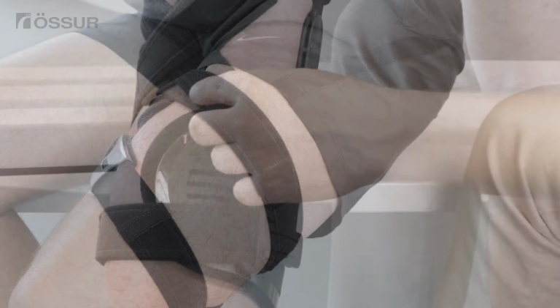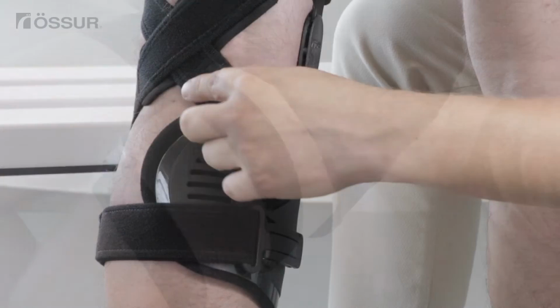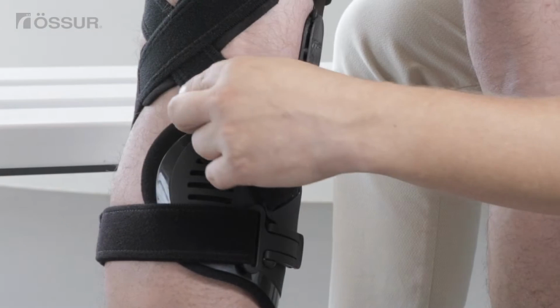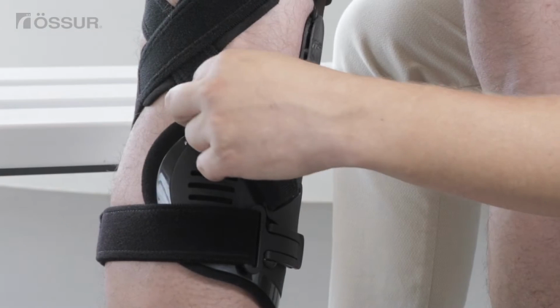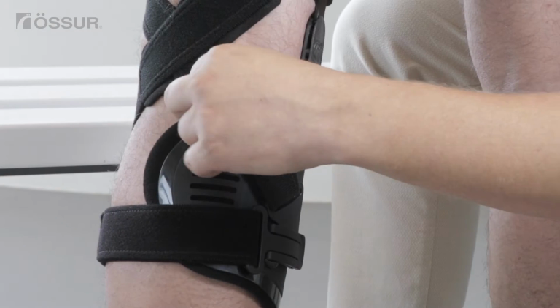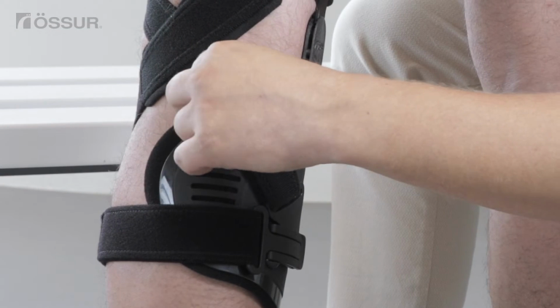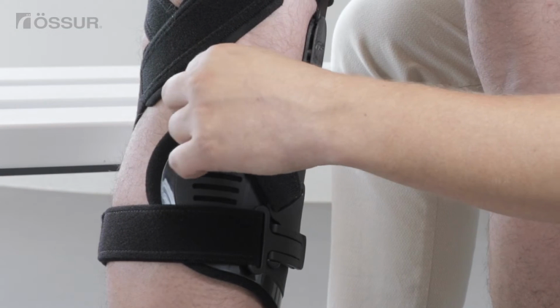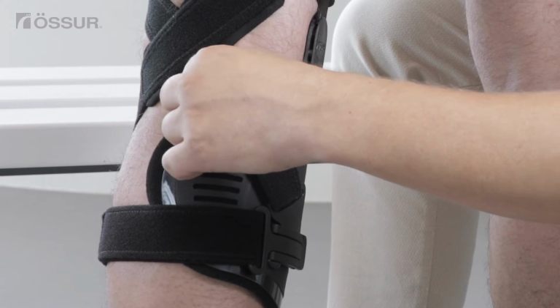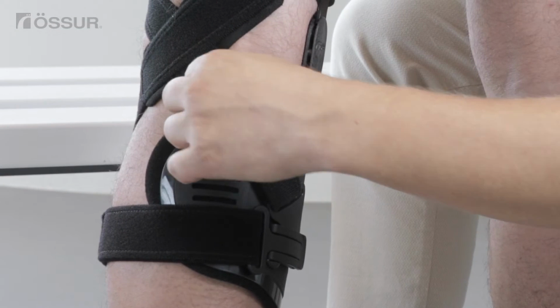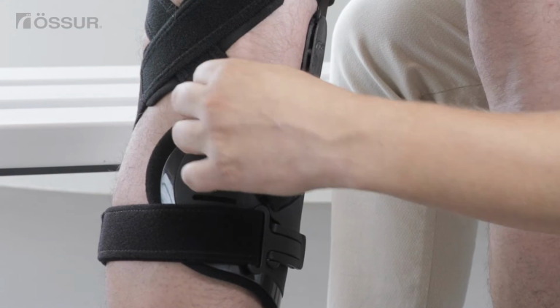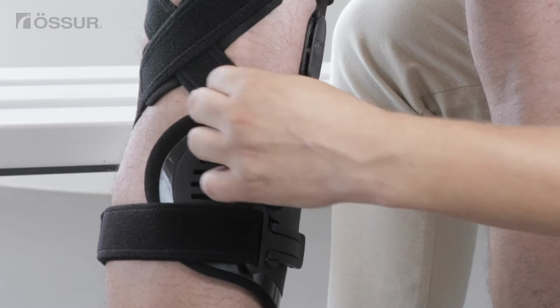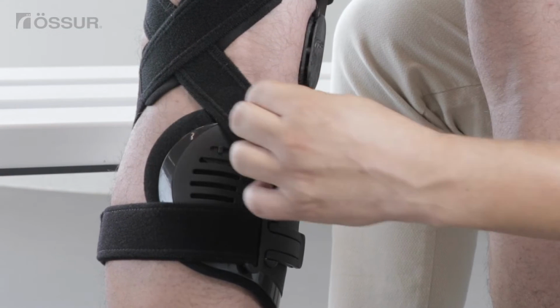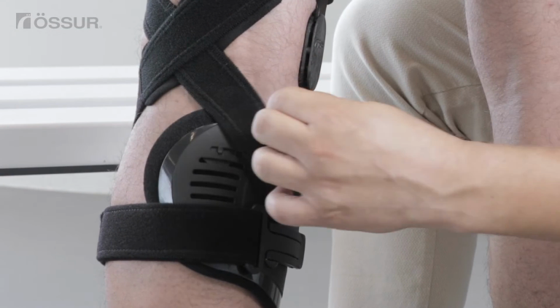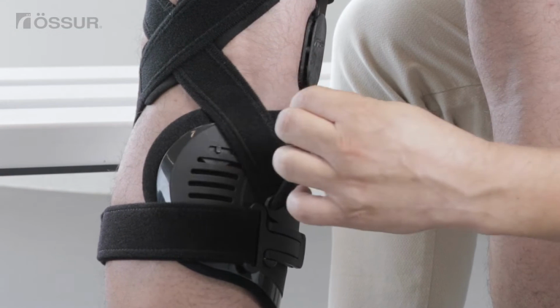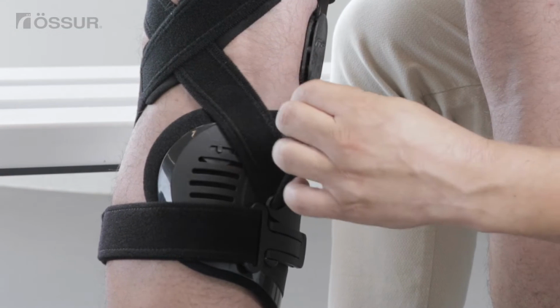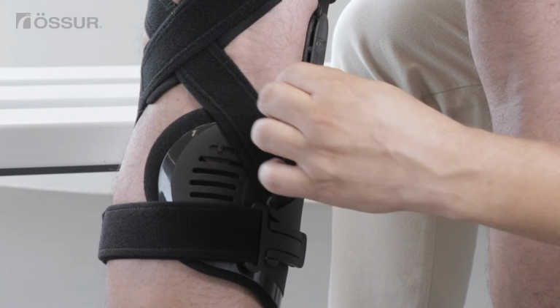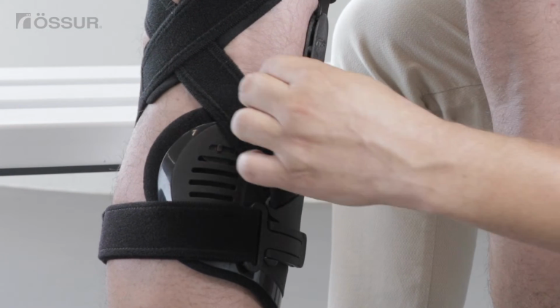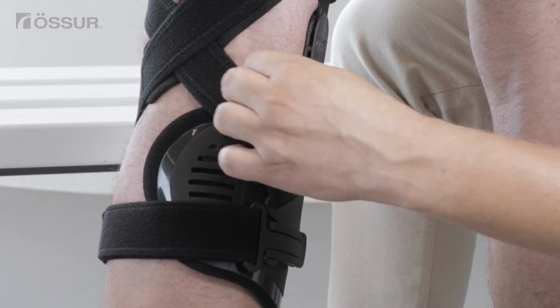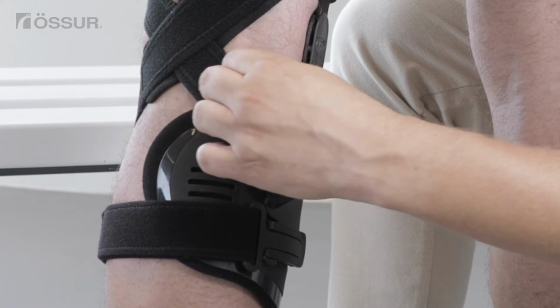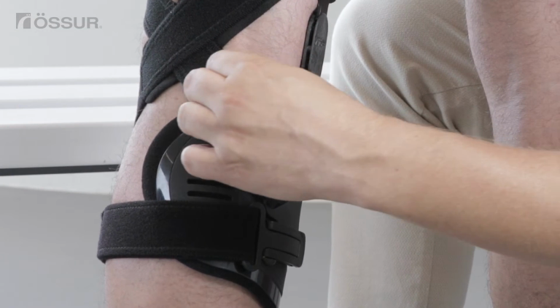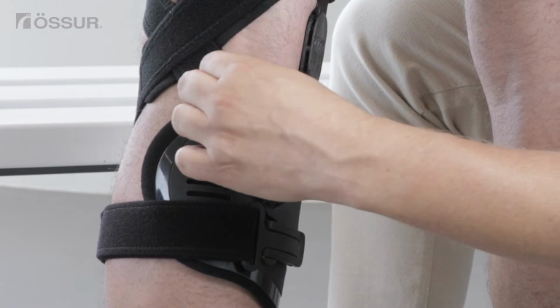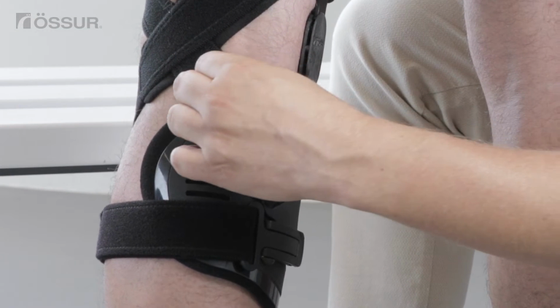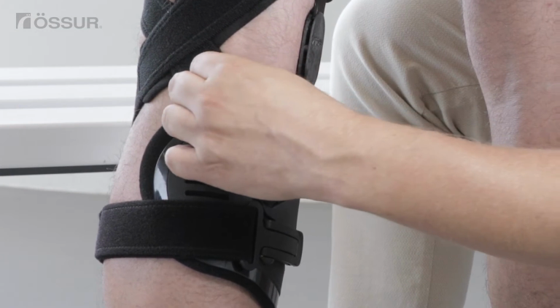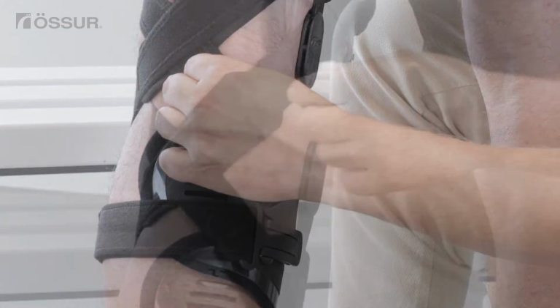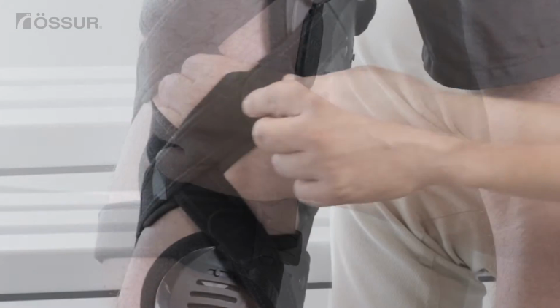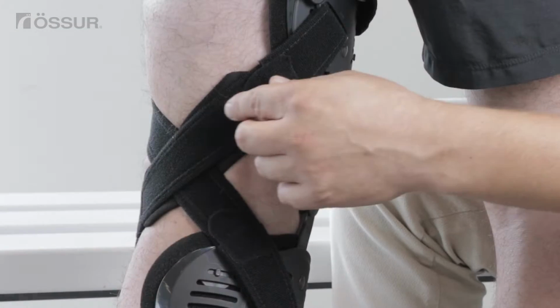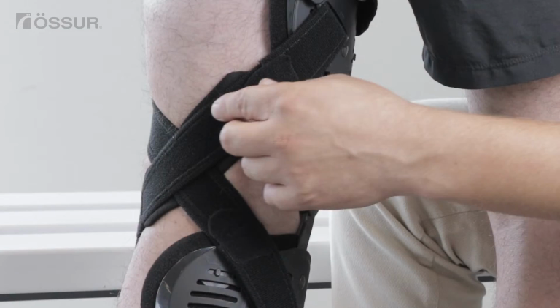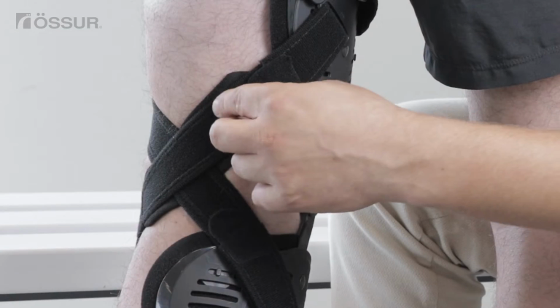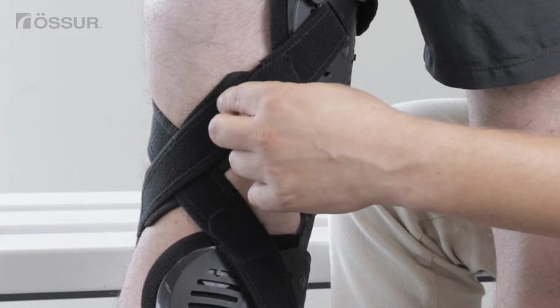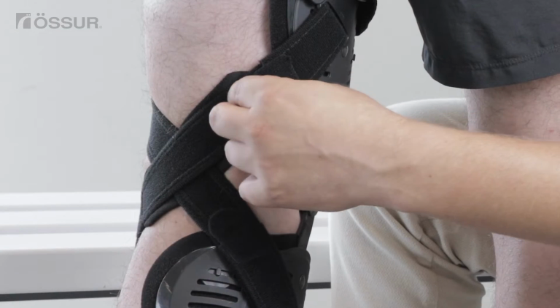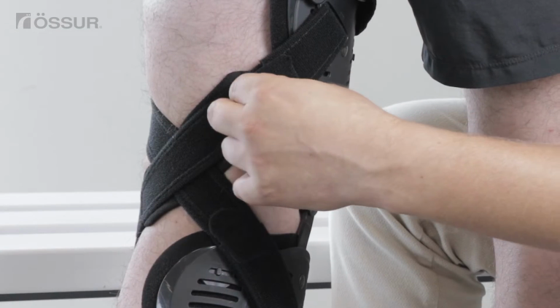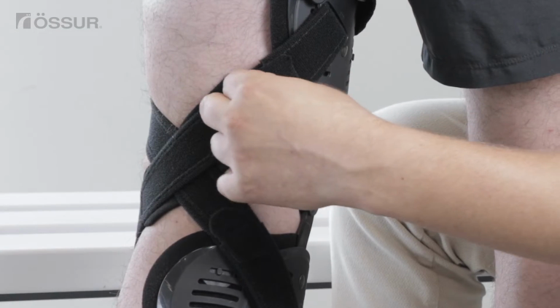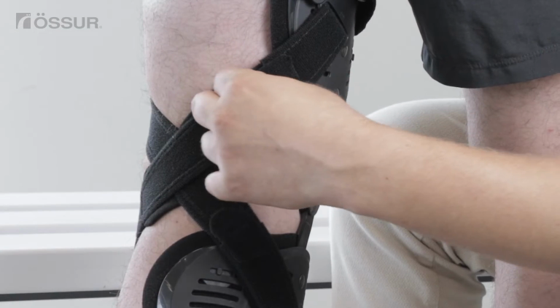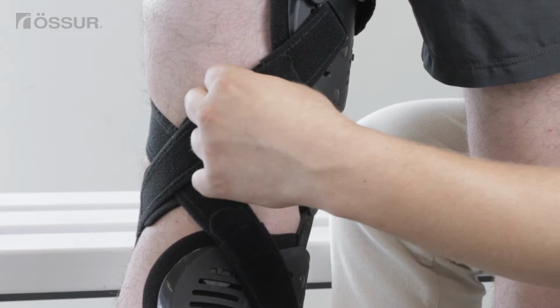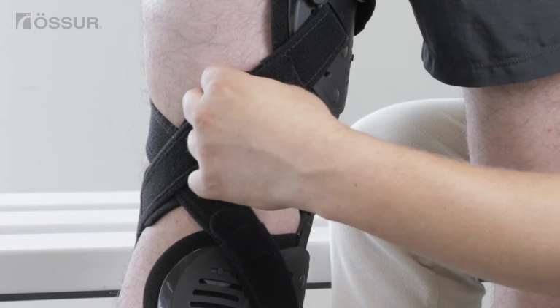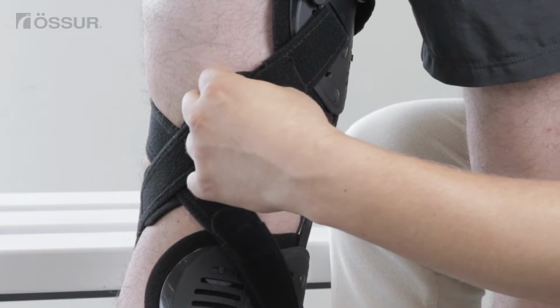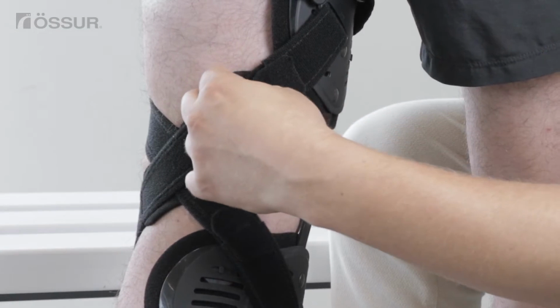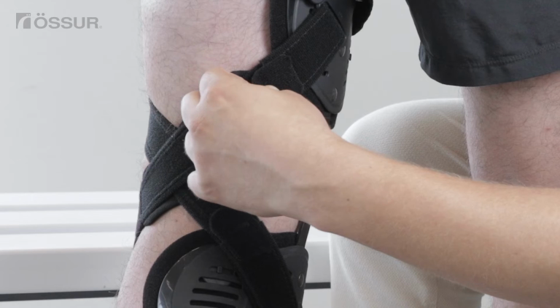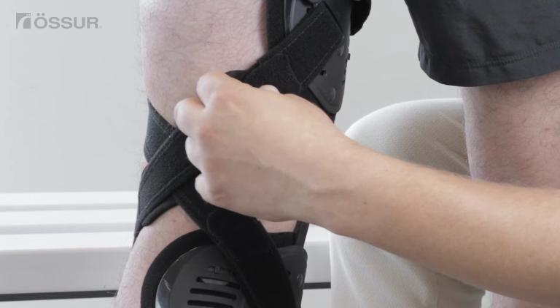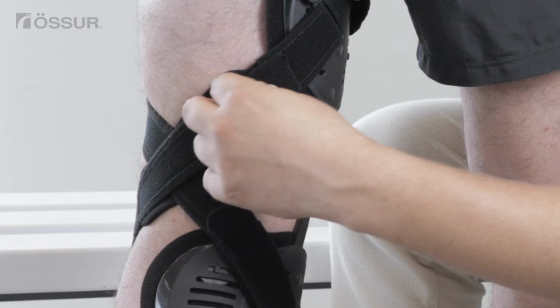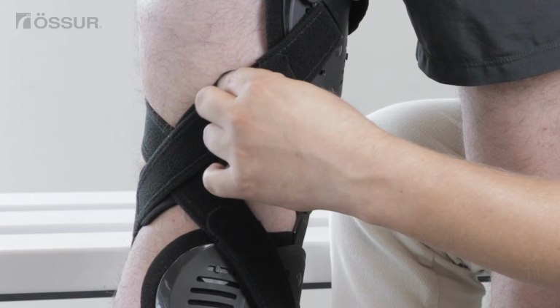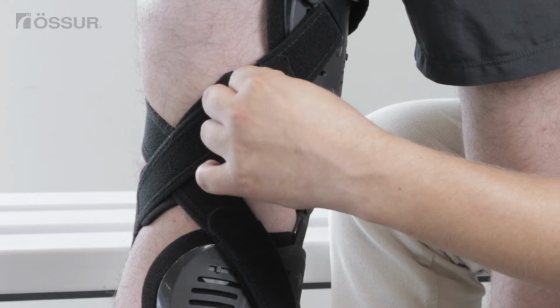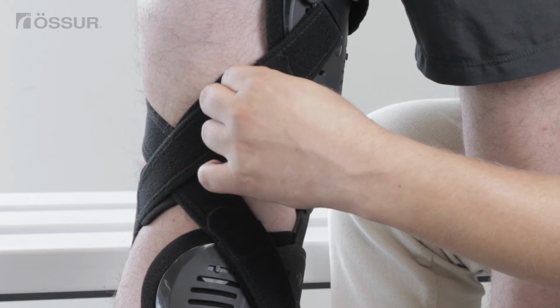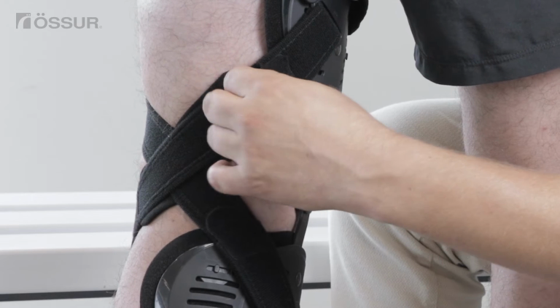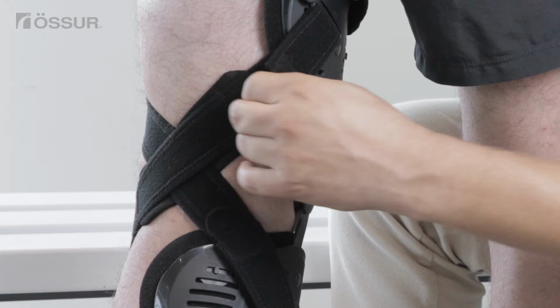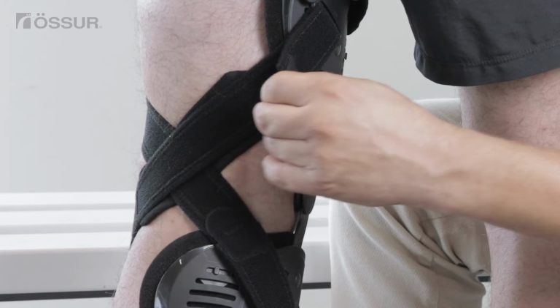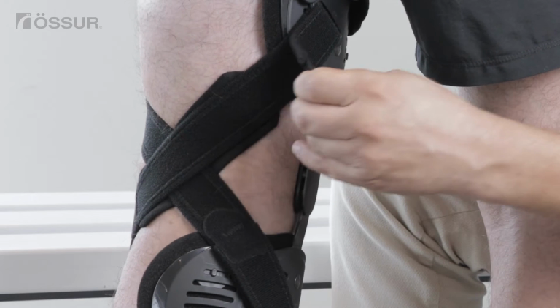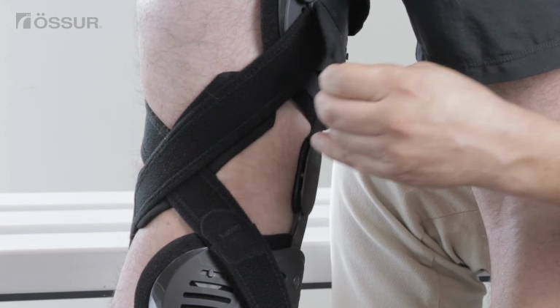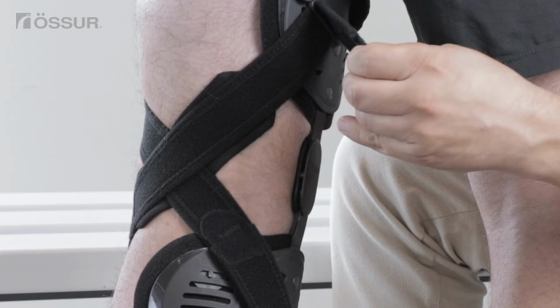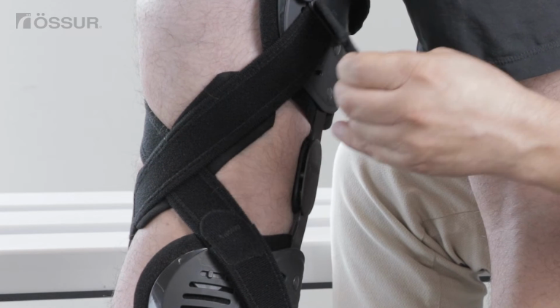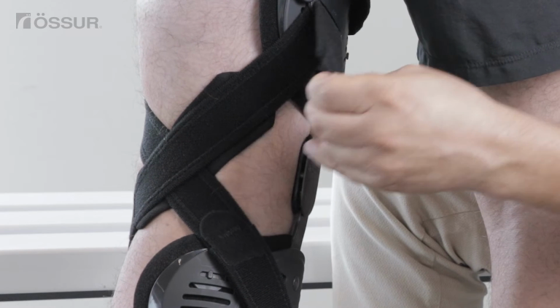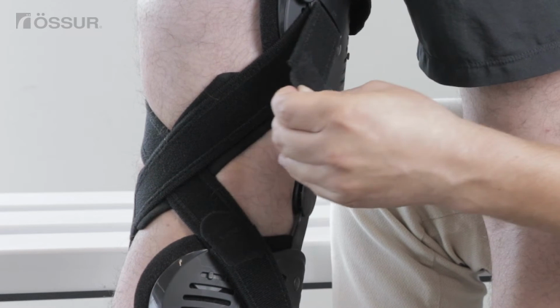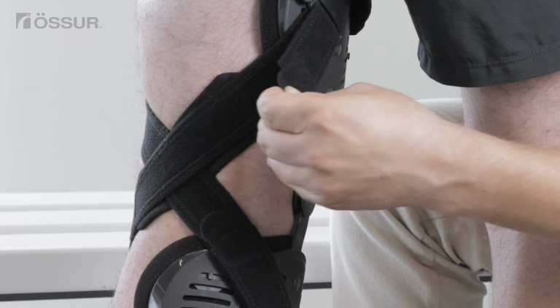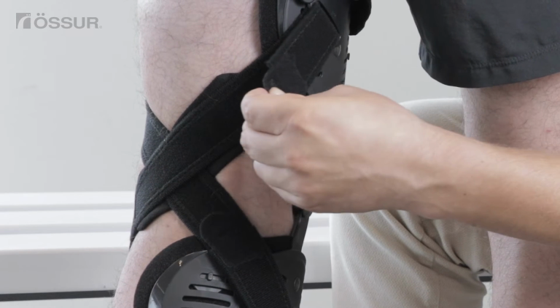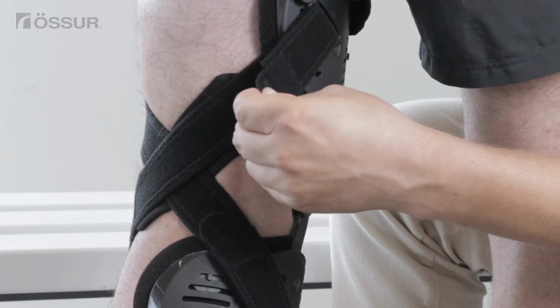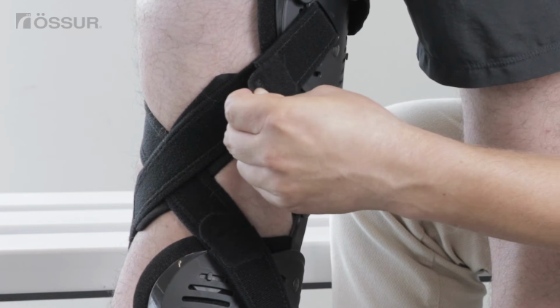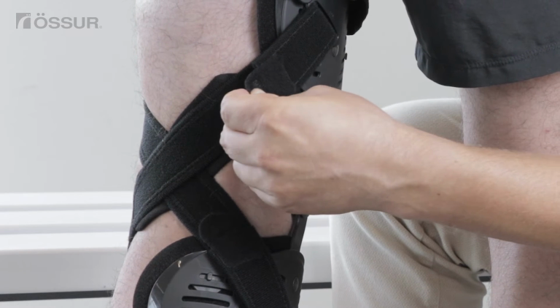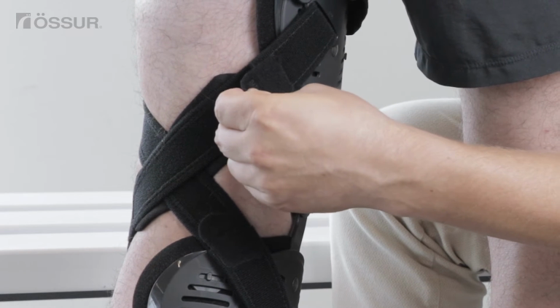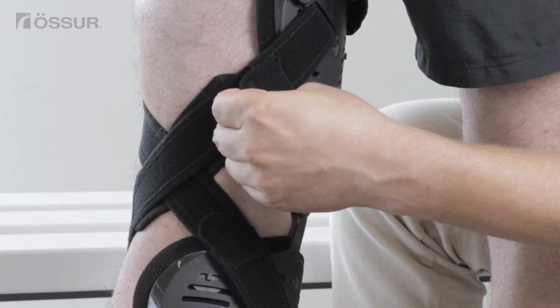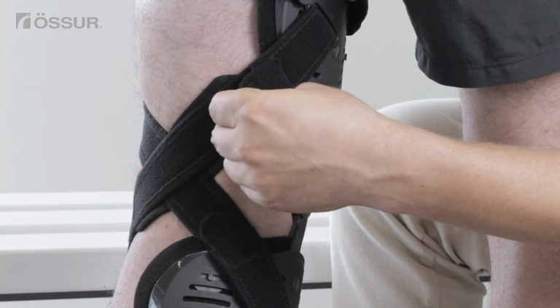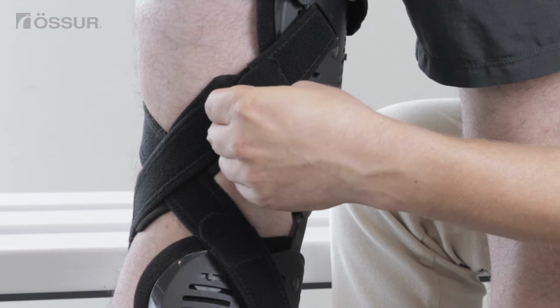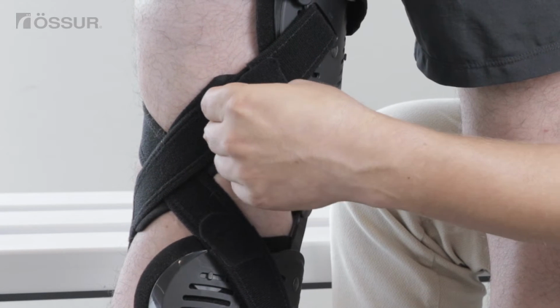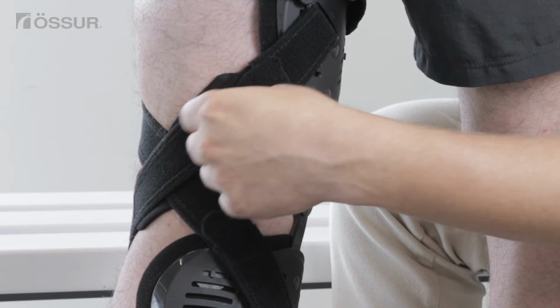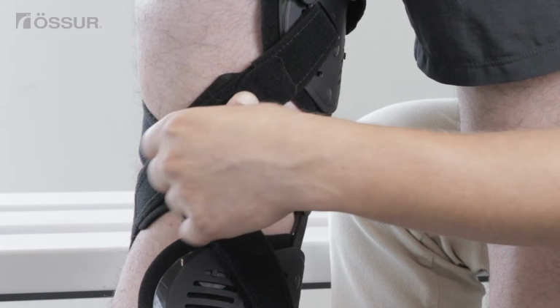Adjust the lower cartilage protection strap length using the alligator clip. Adjust the upper cartilage protection strap length using the alligator clip.